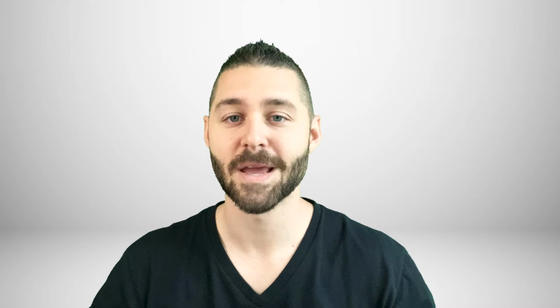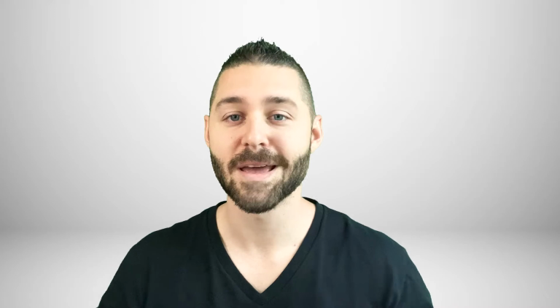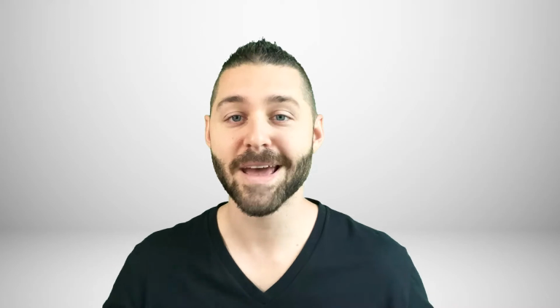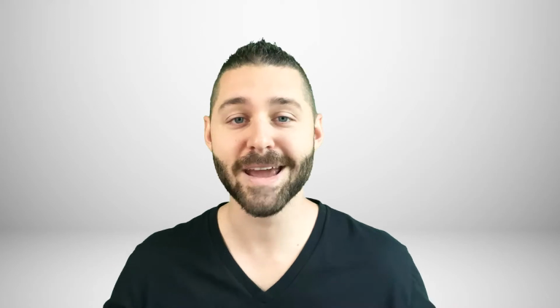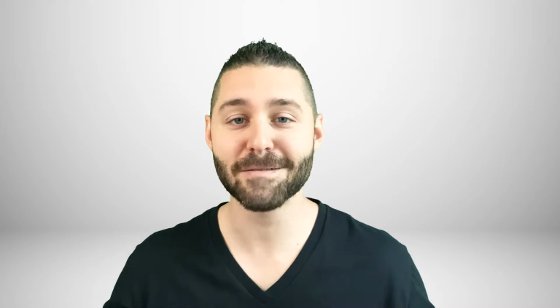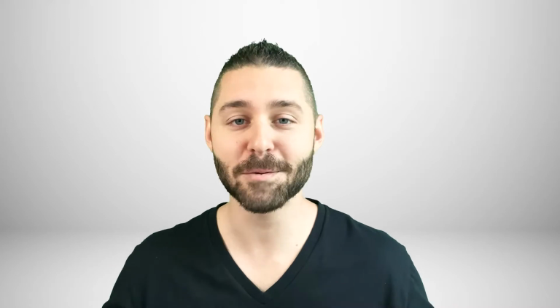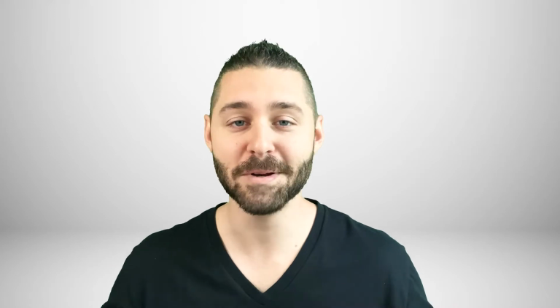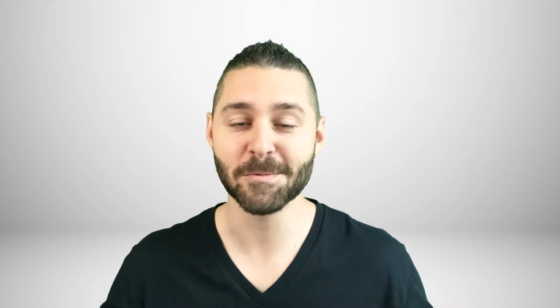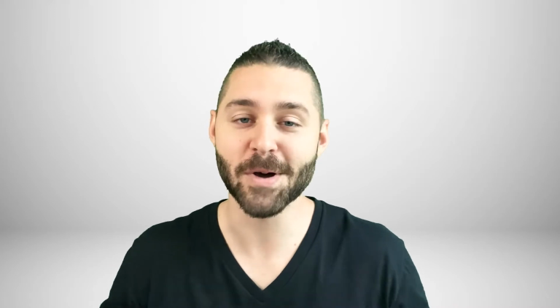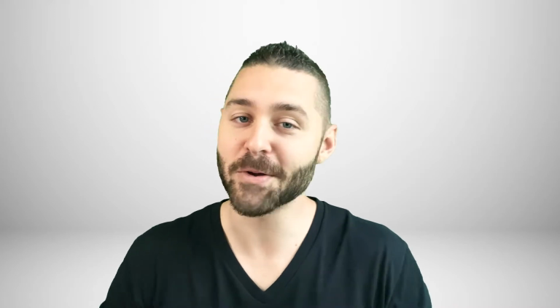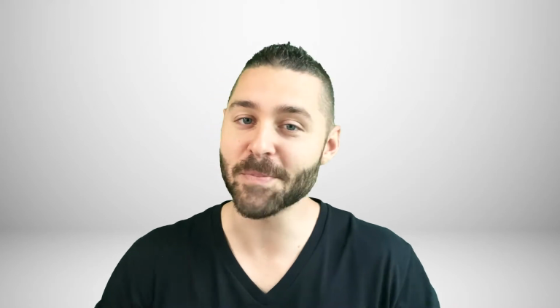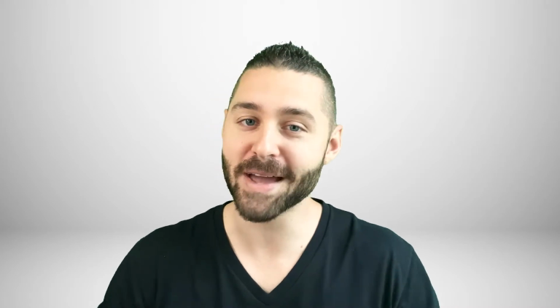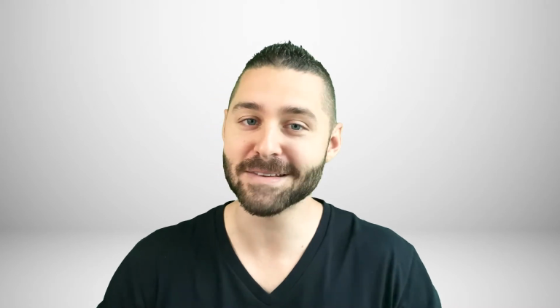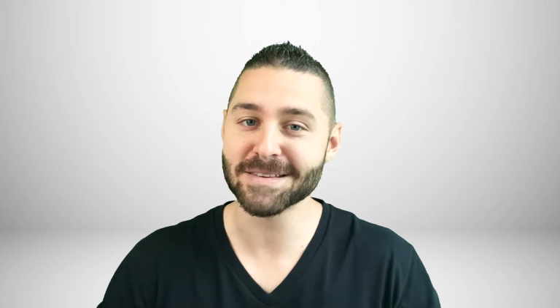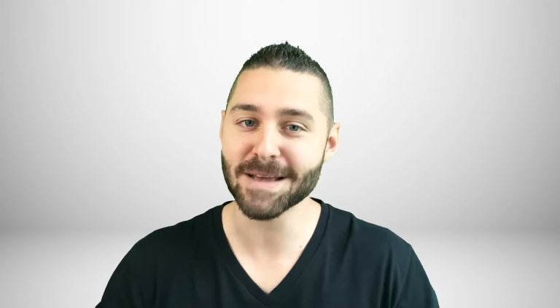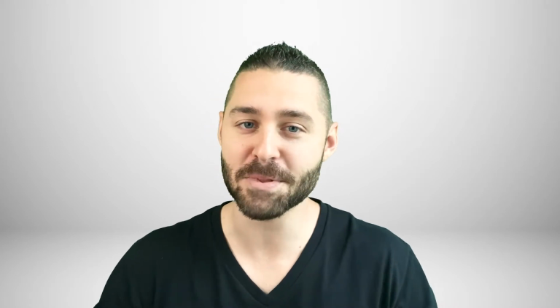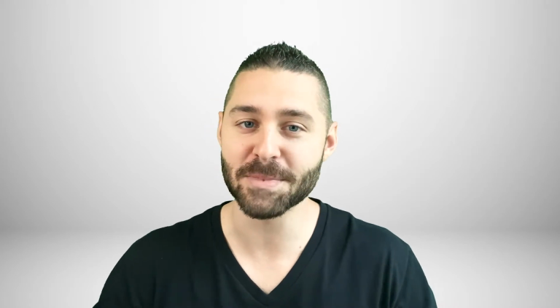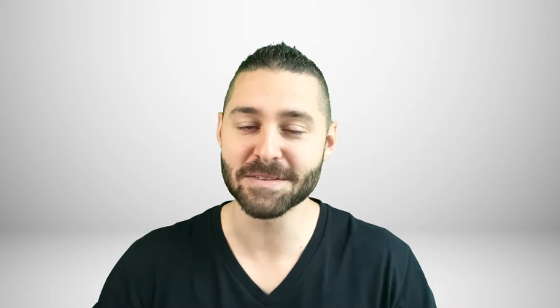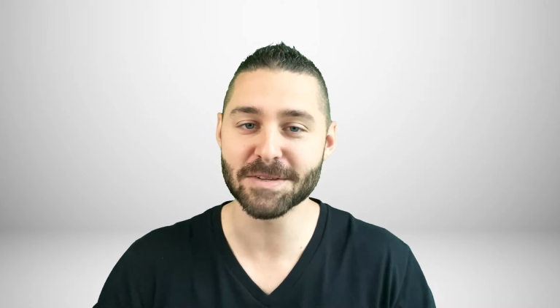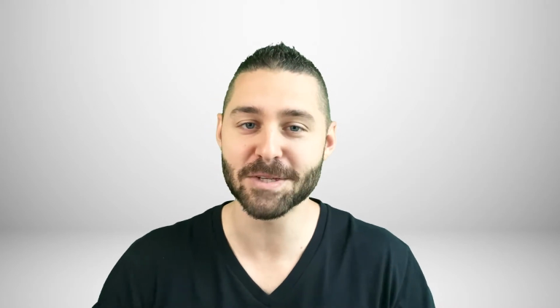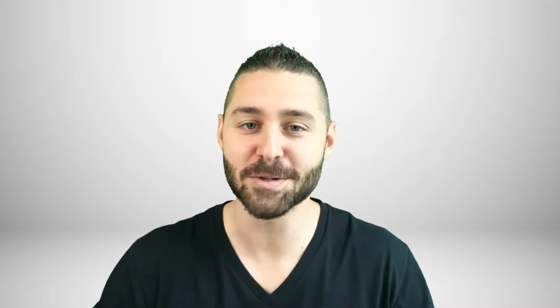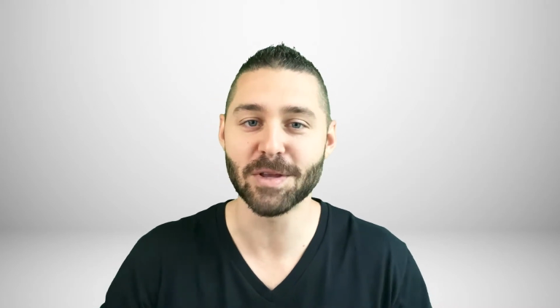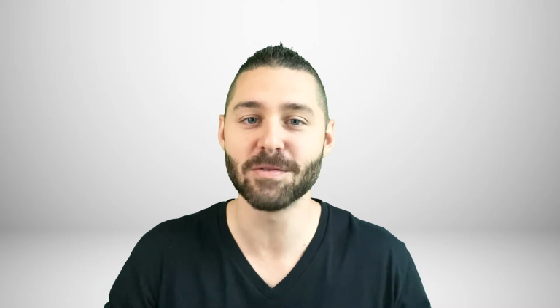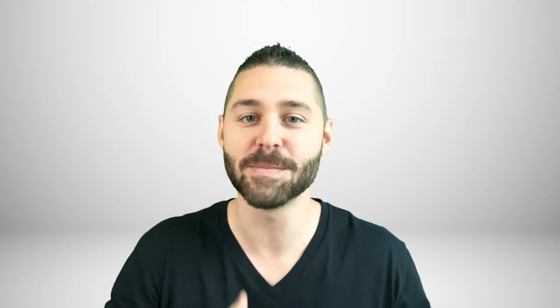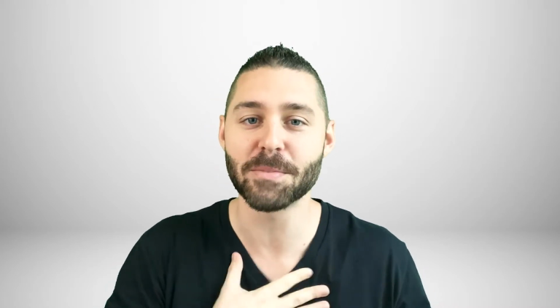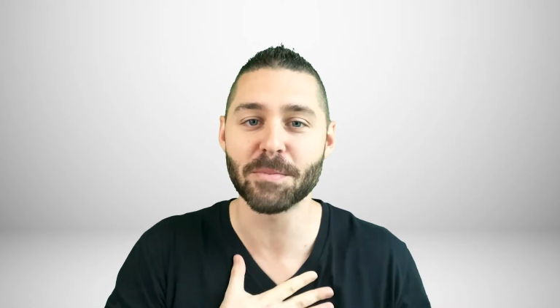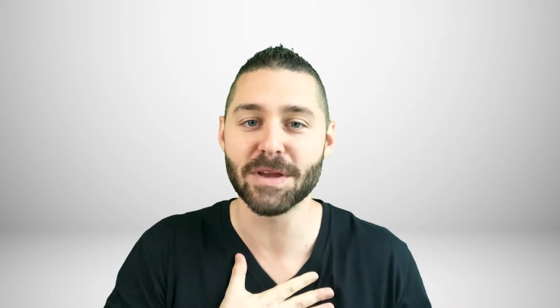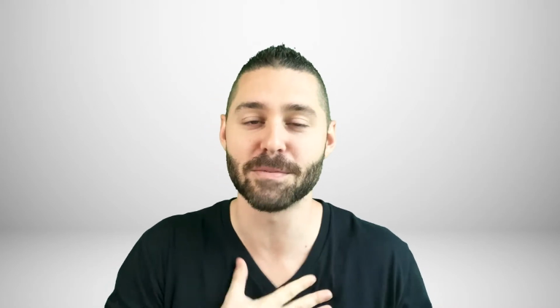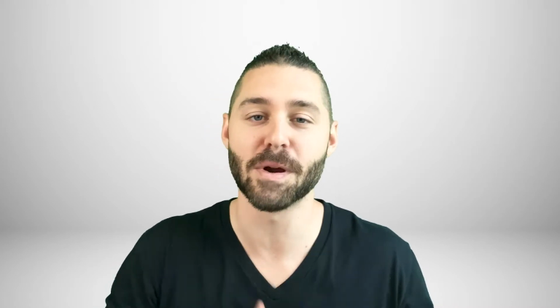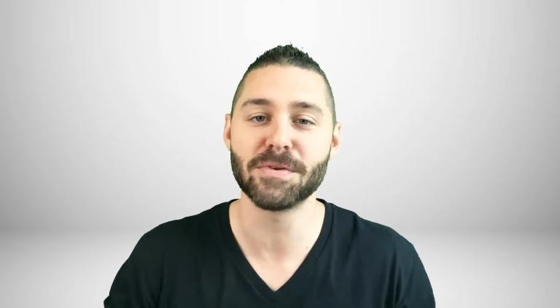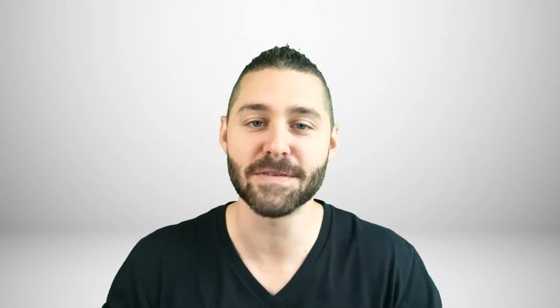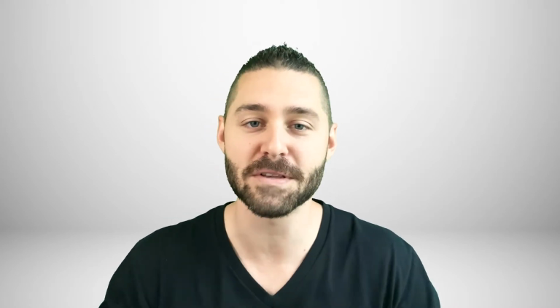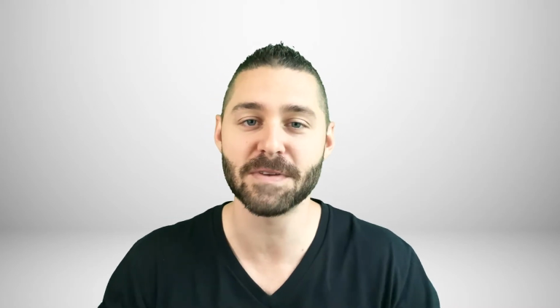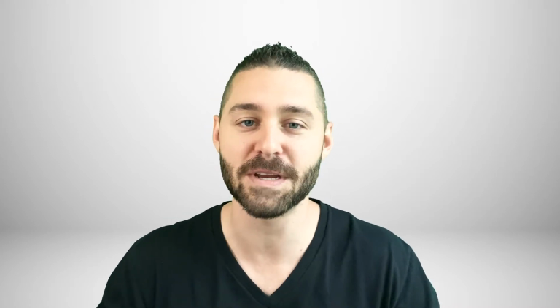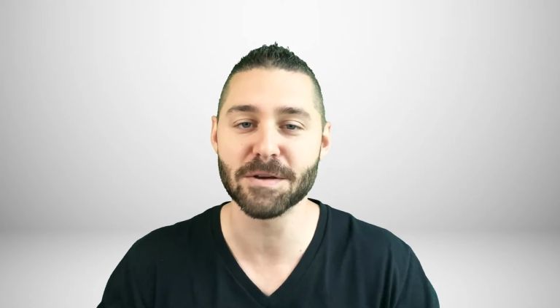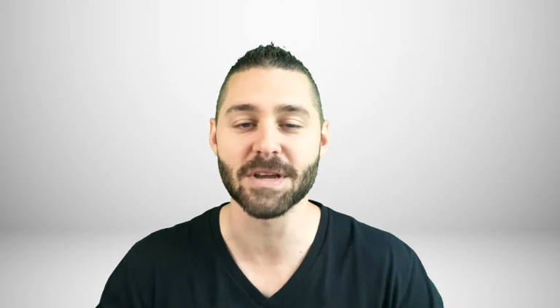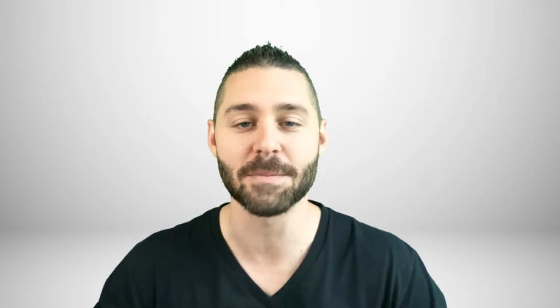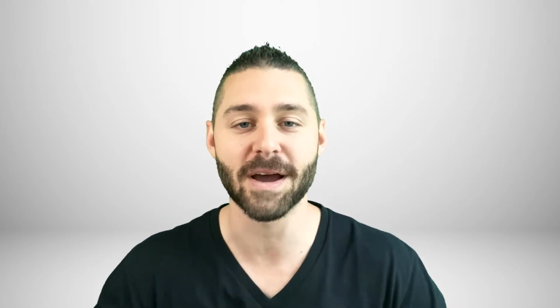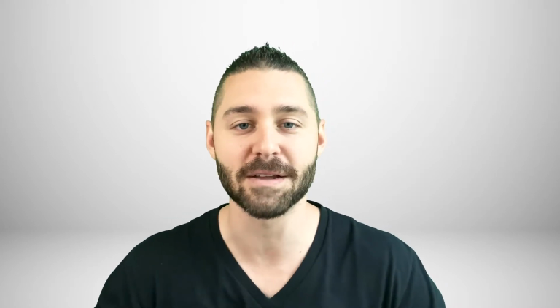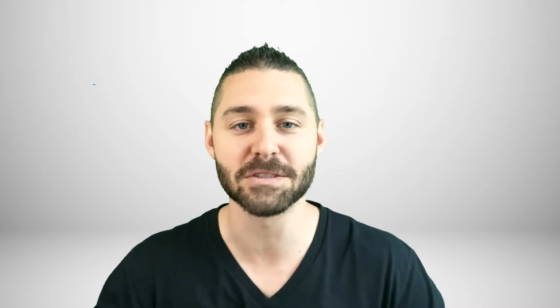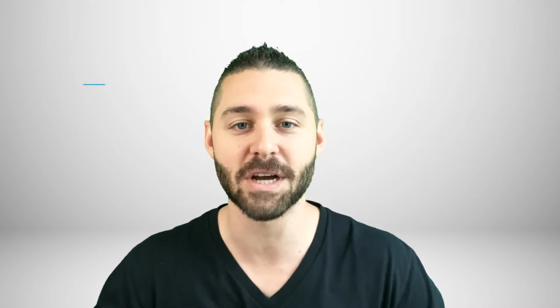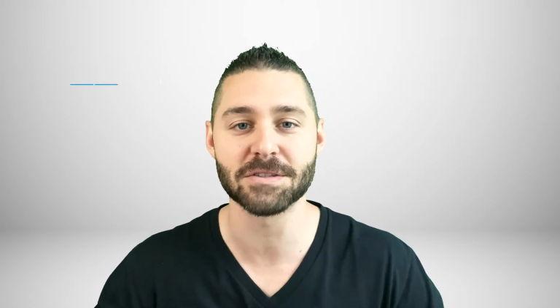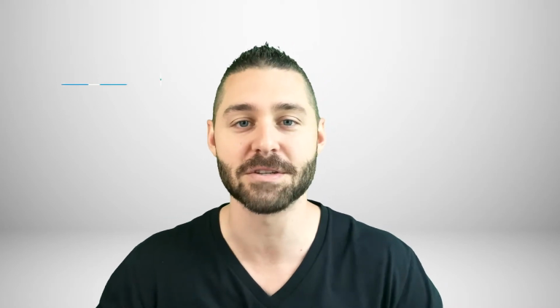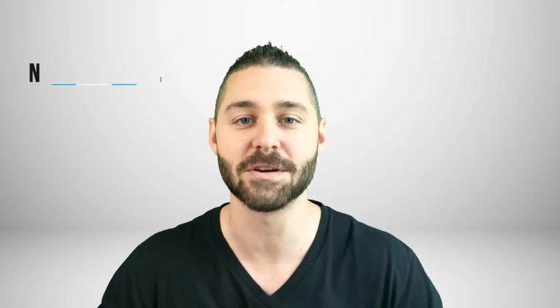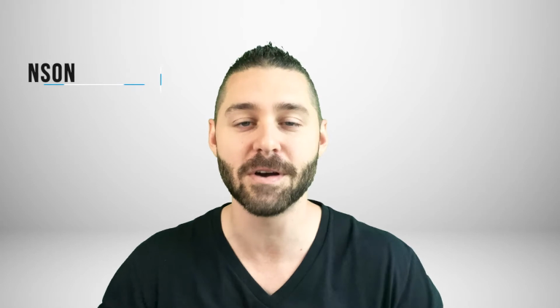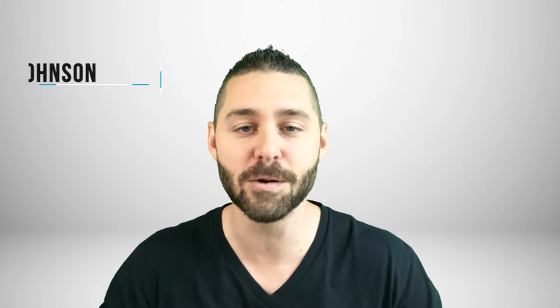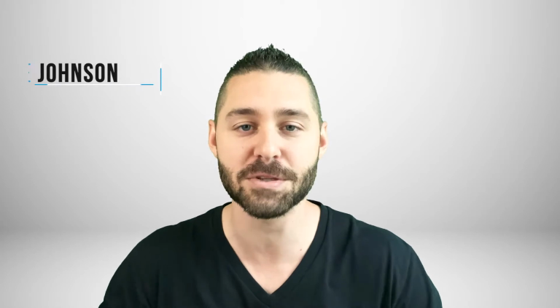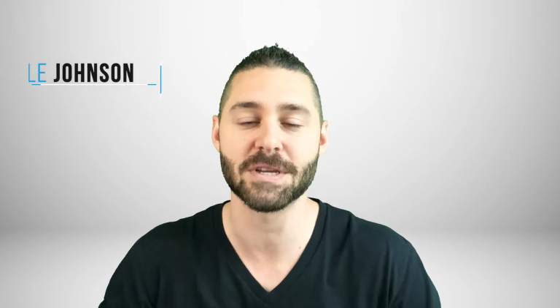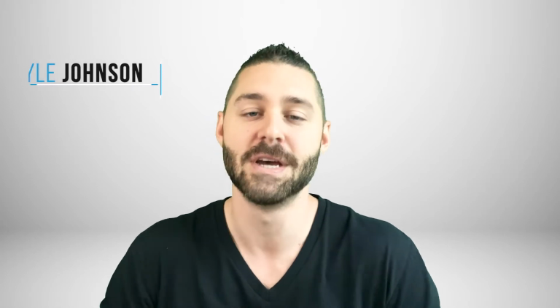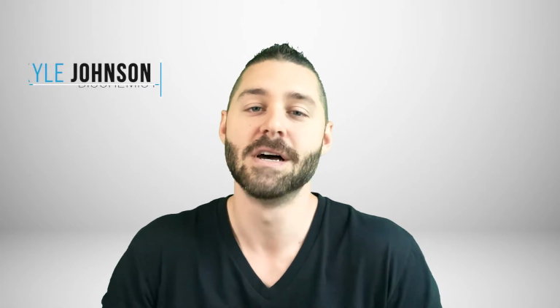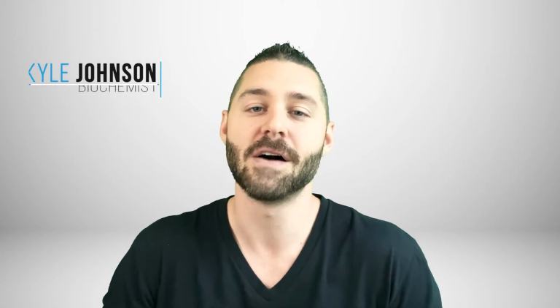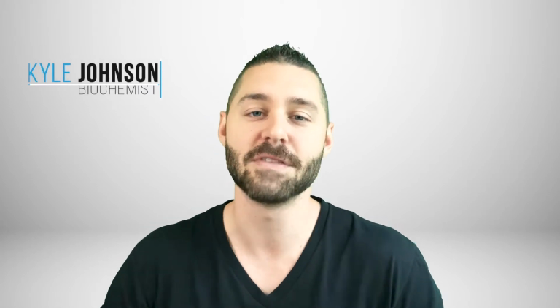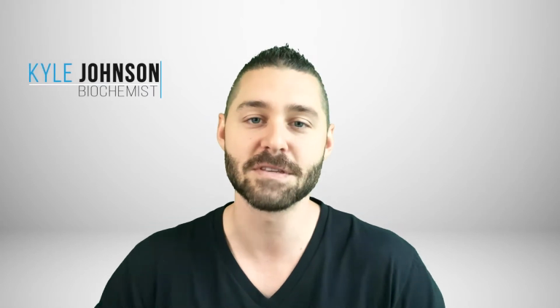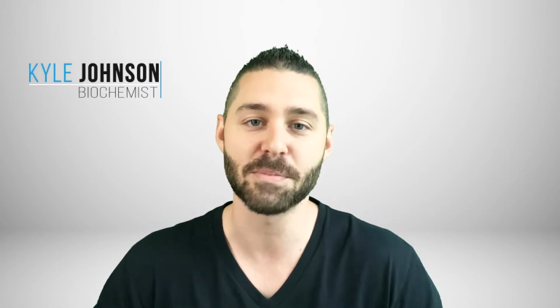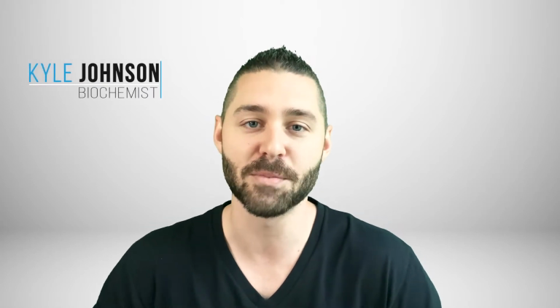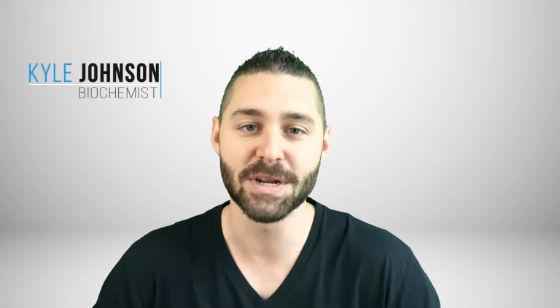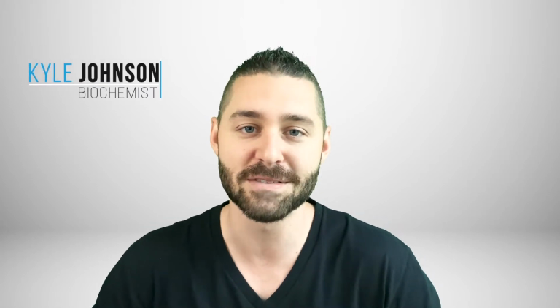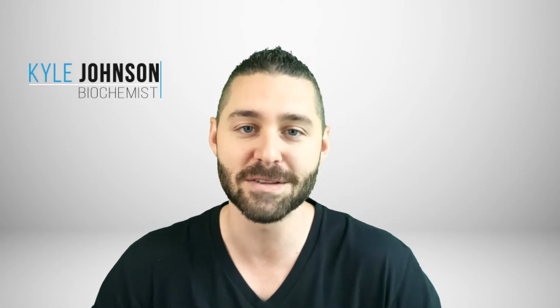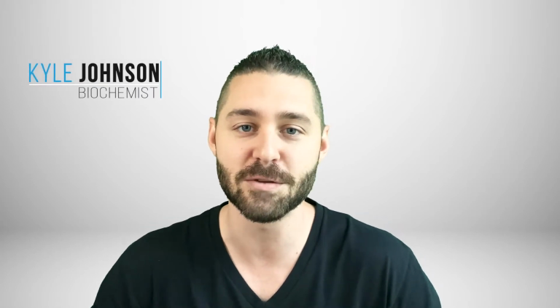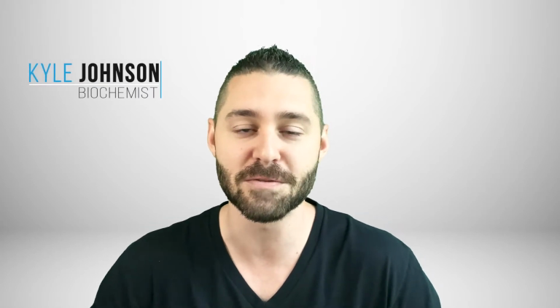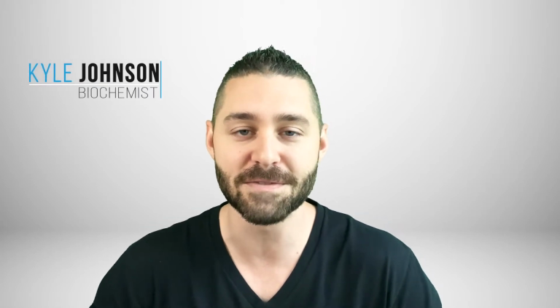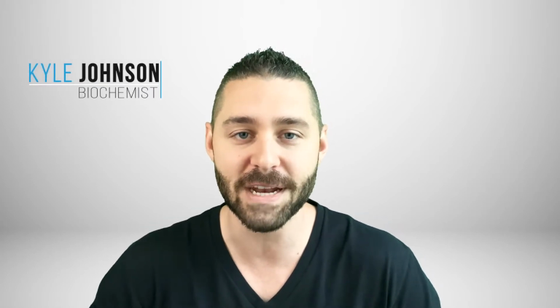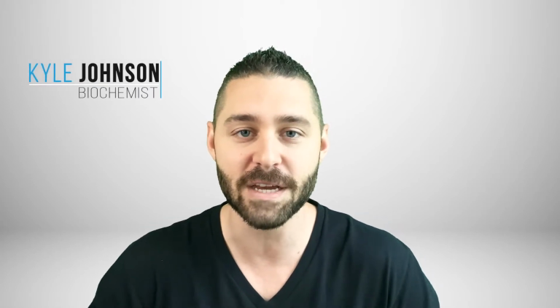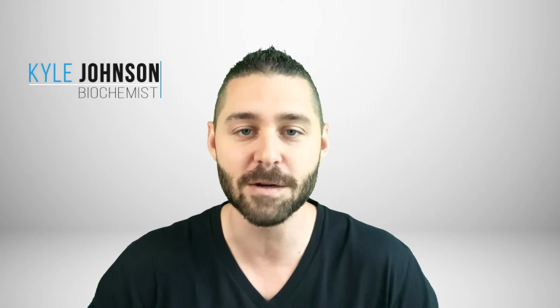Hey everyone, welcome back to the Supplement Institute. You remember me from our previous videos. I'm Kyle Johnson, your host of the Supplement Institute's videos.